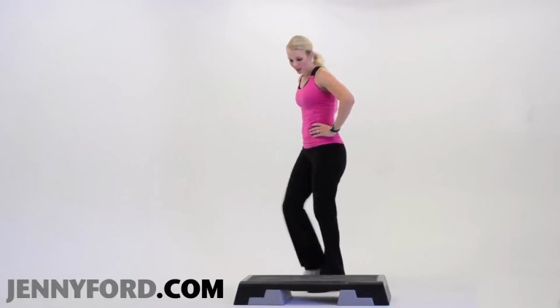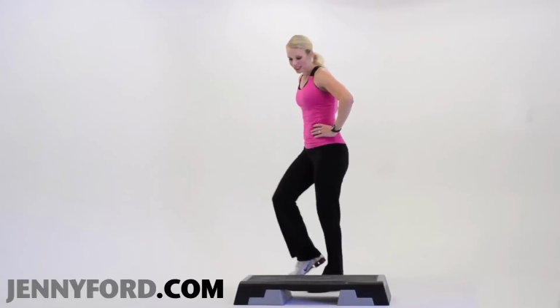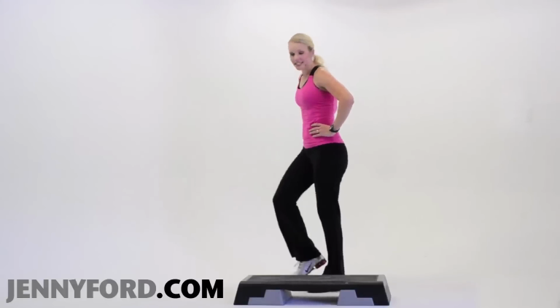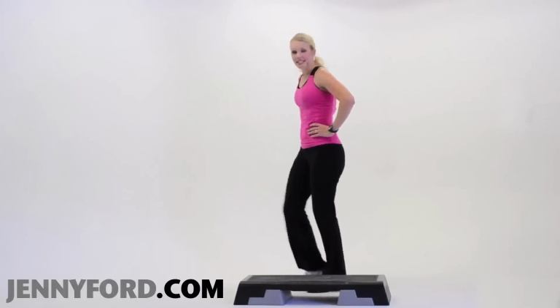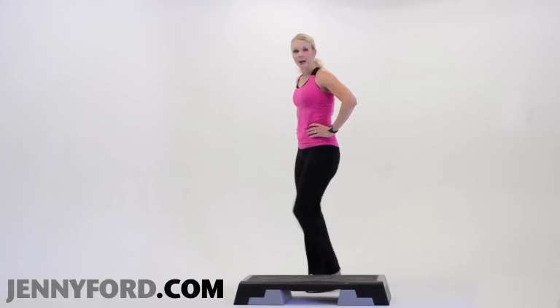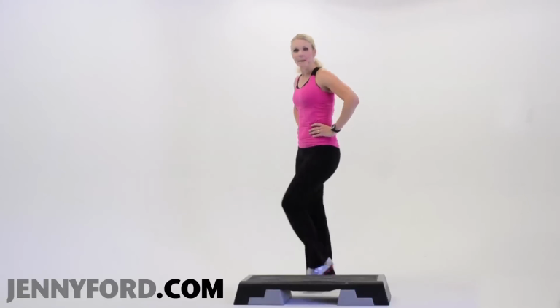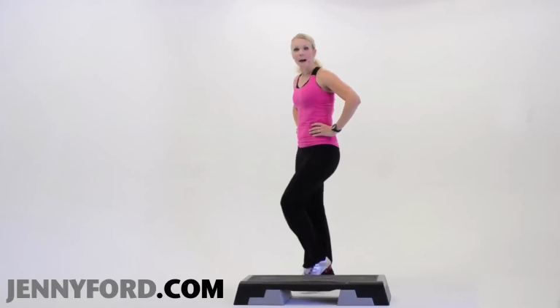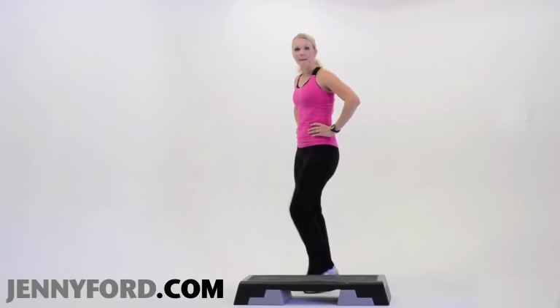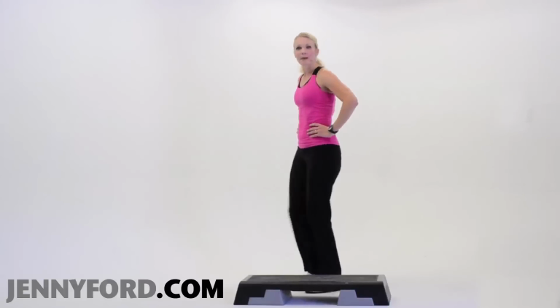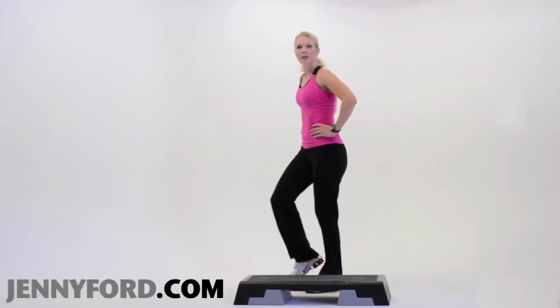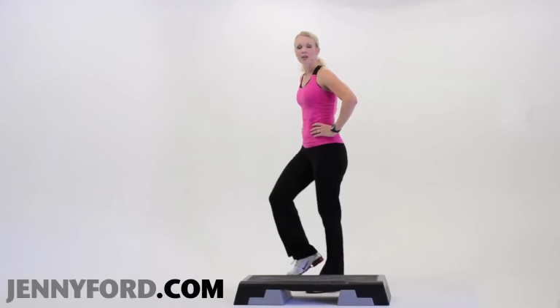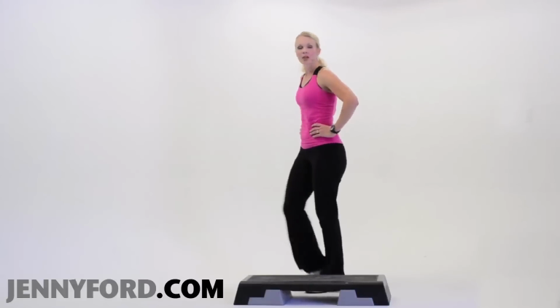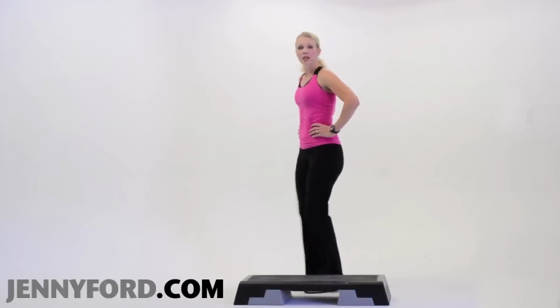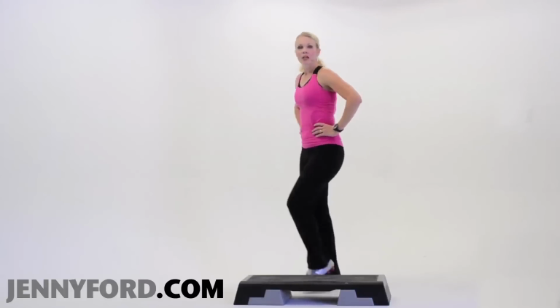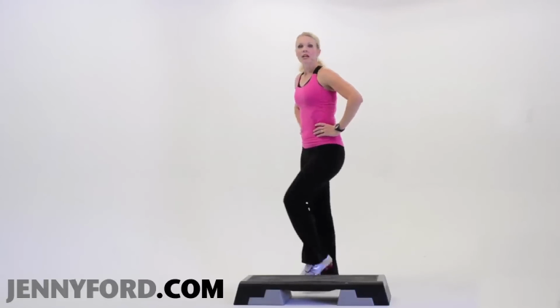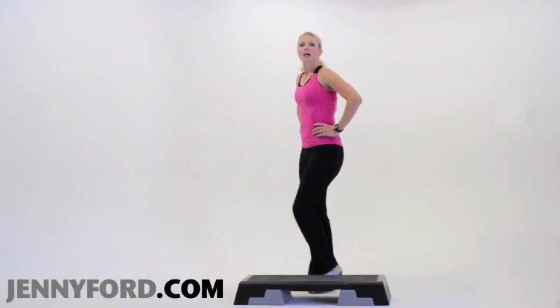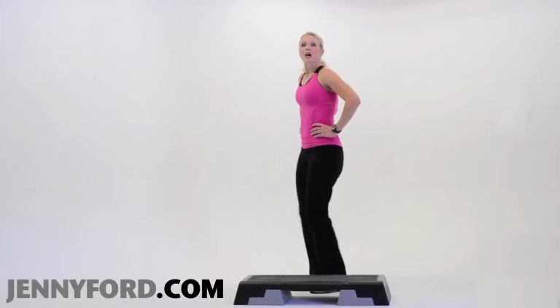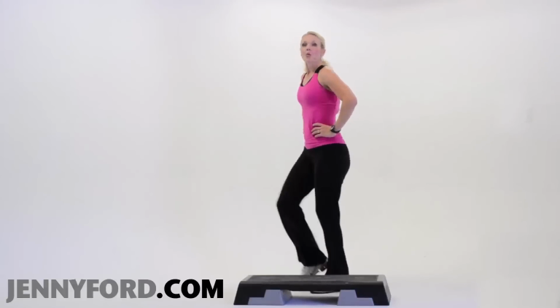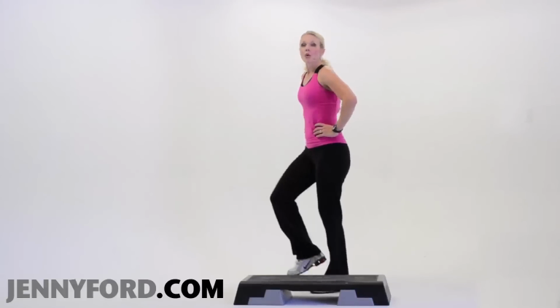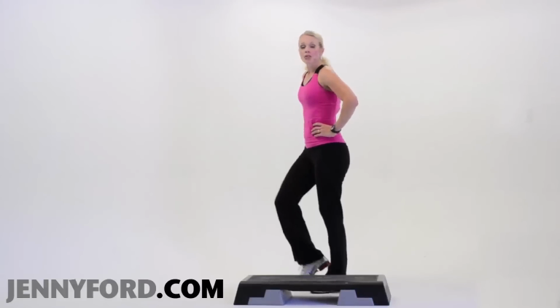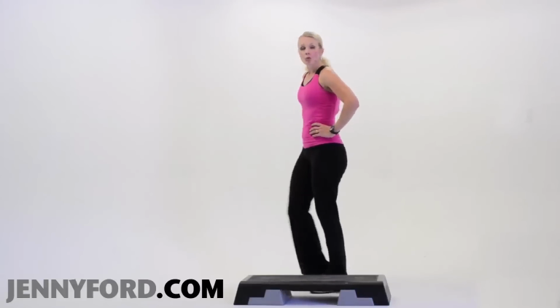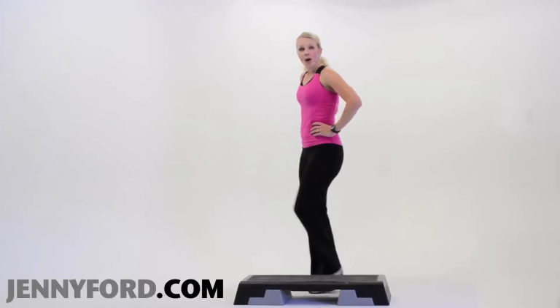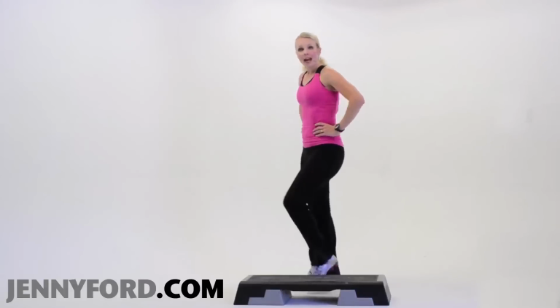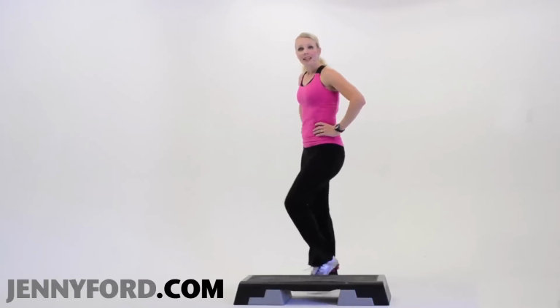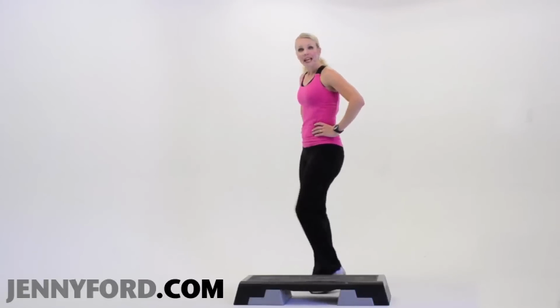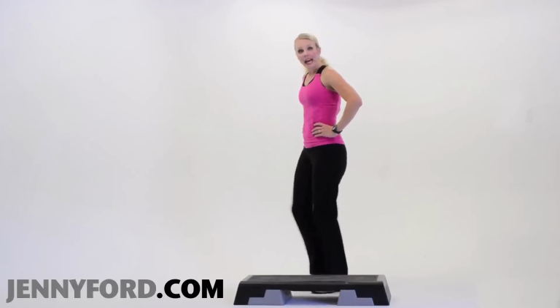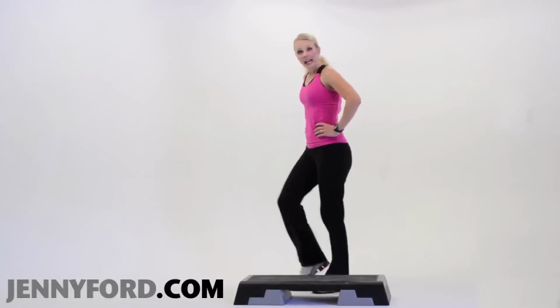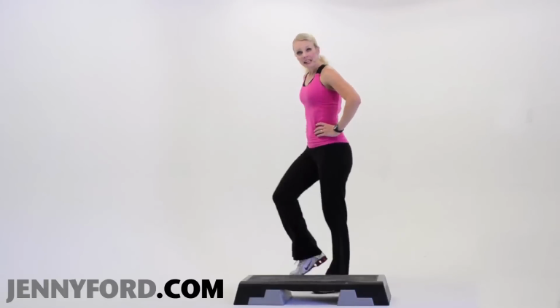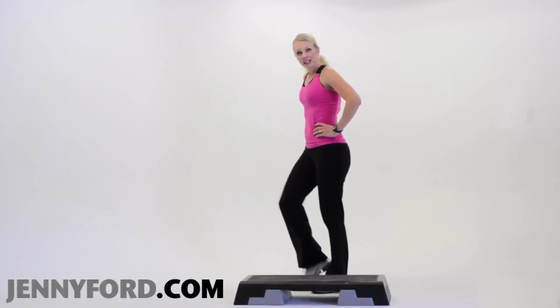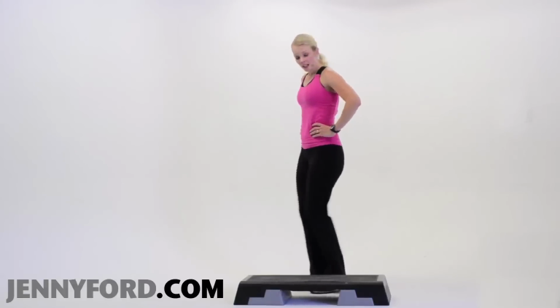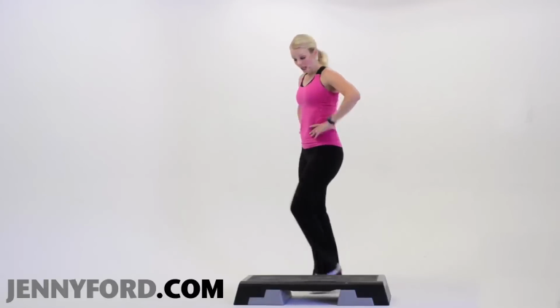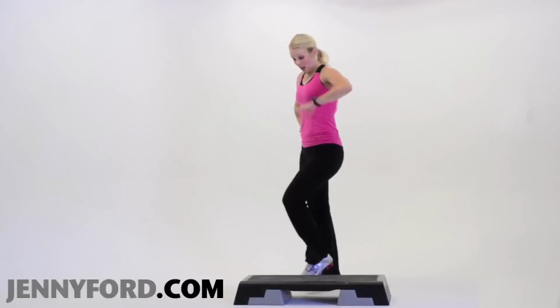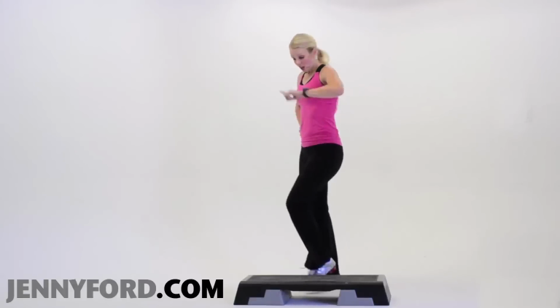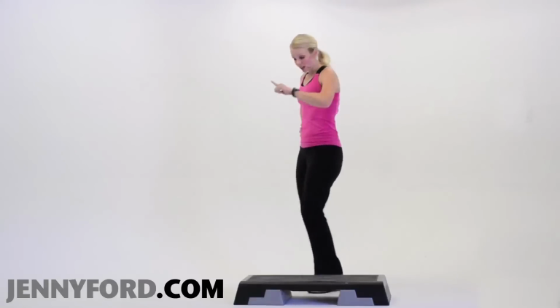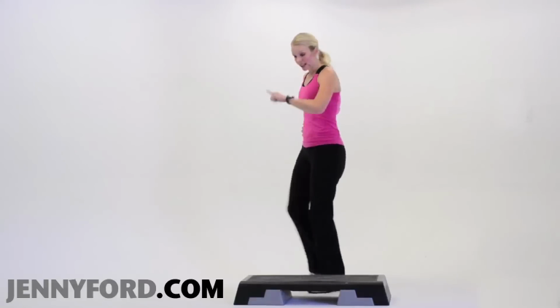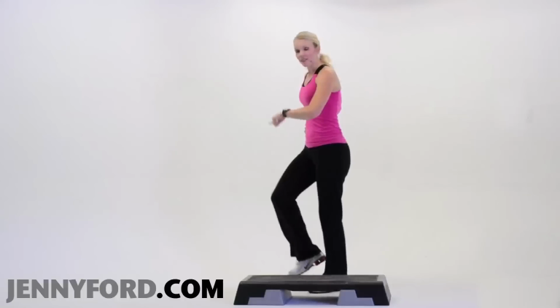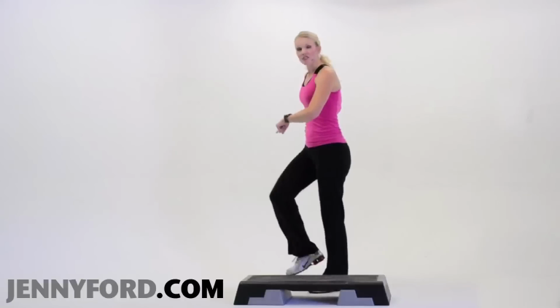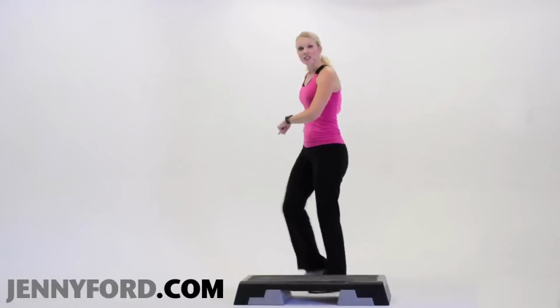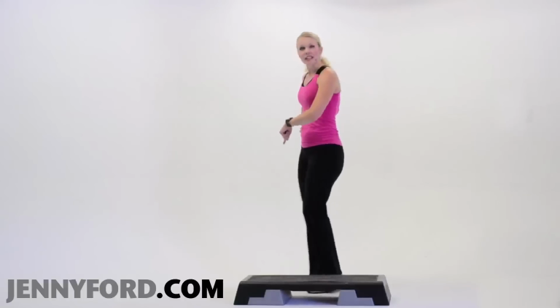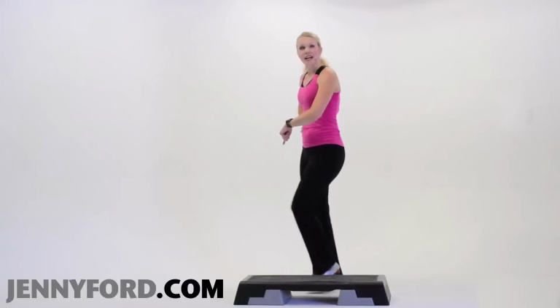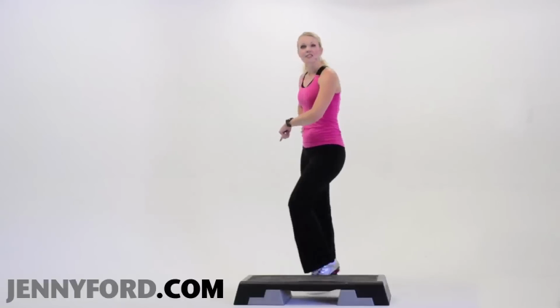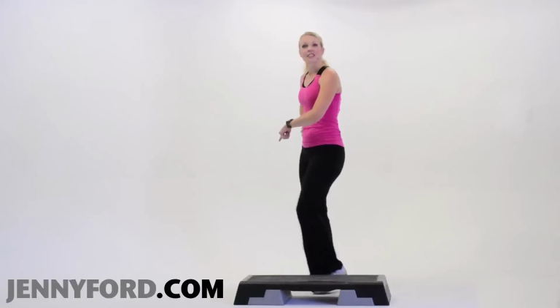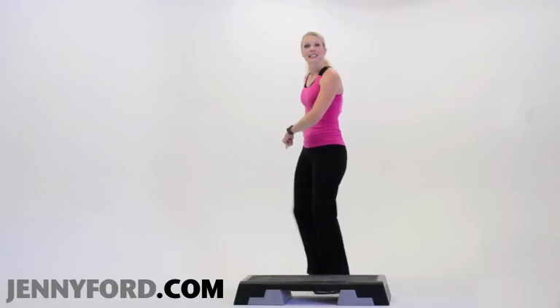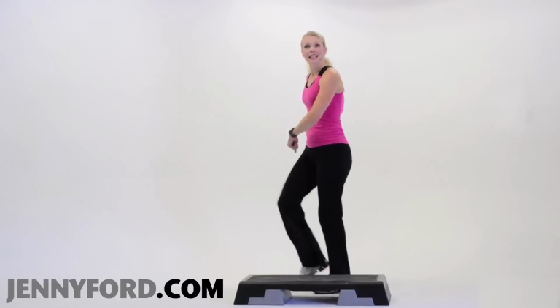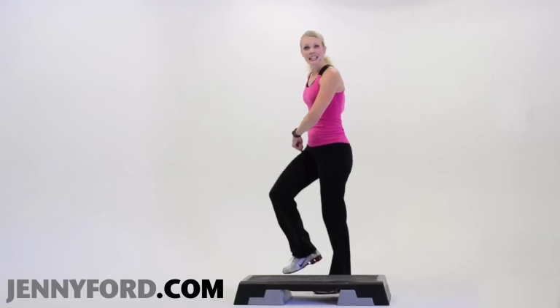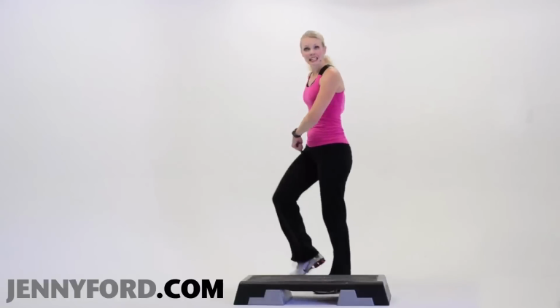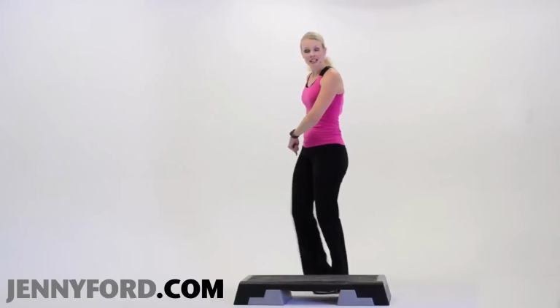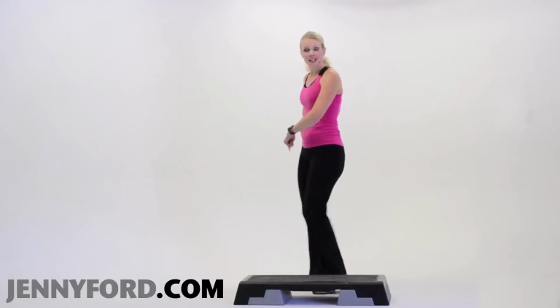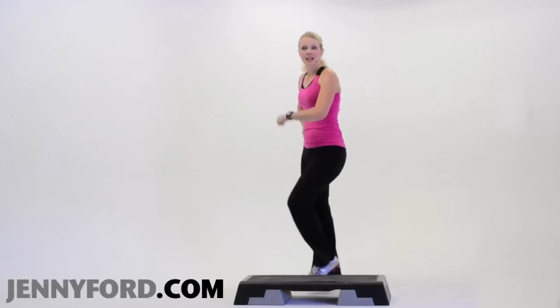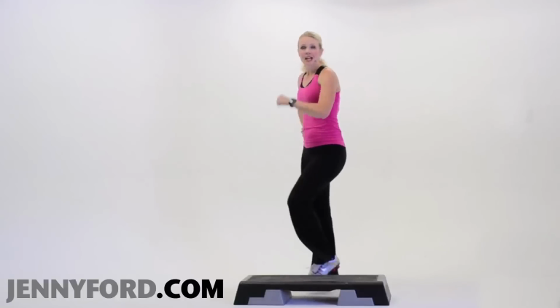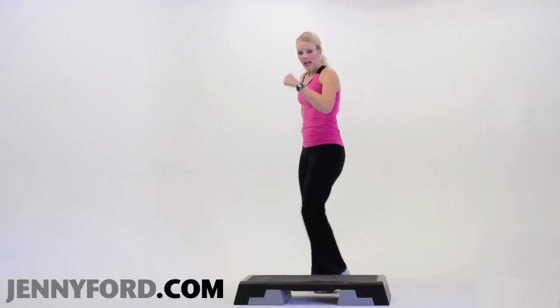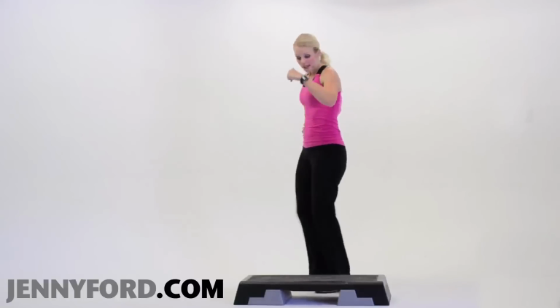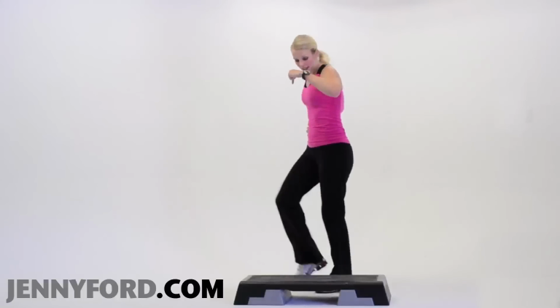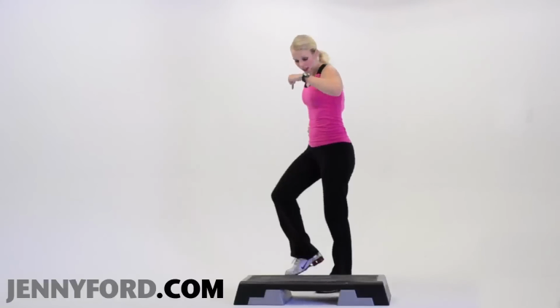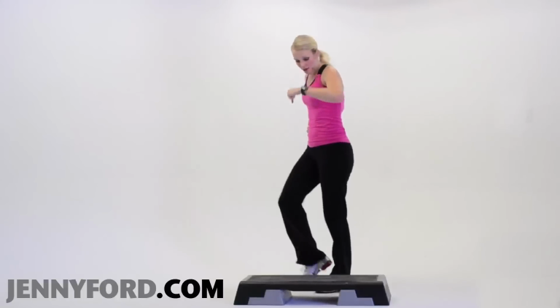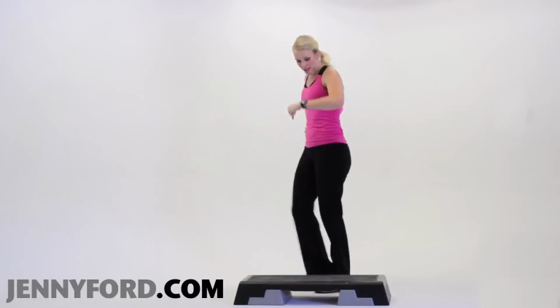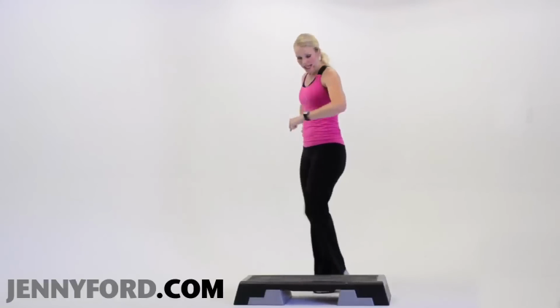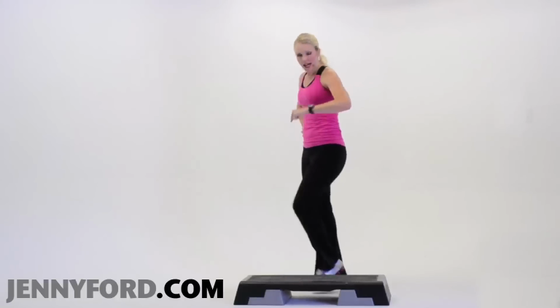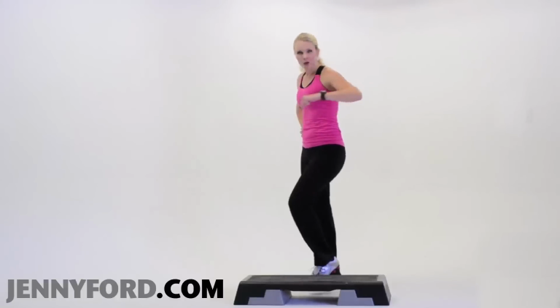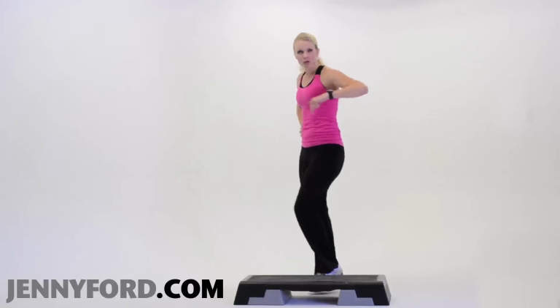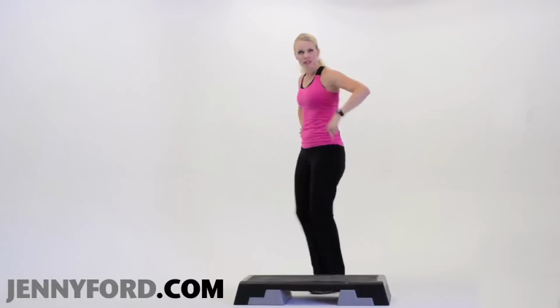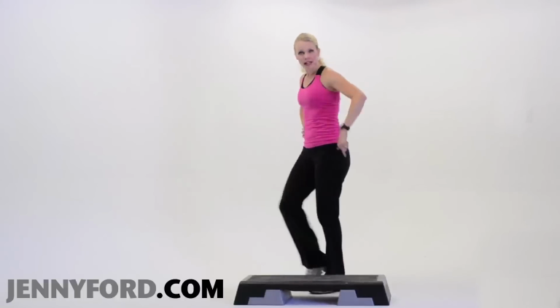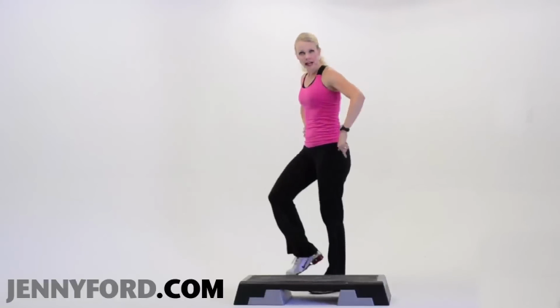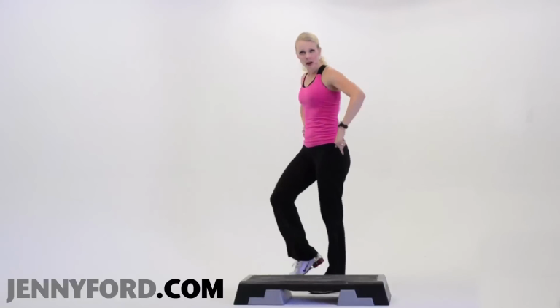We're going to step up with the right leg, lift the left knee, and then come down, down.